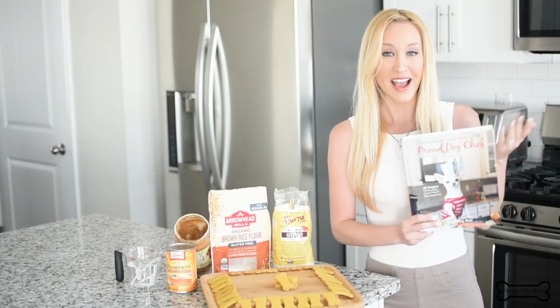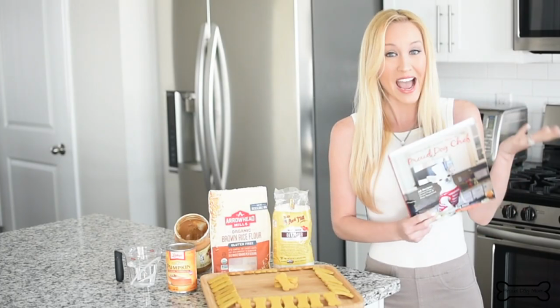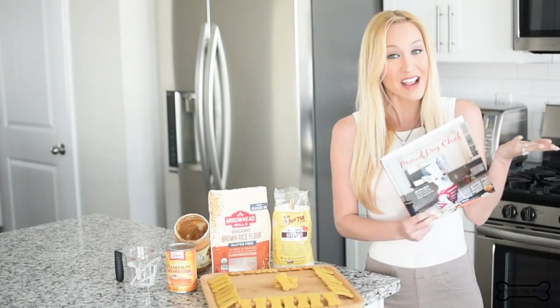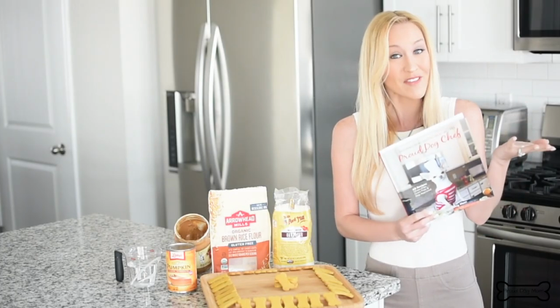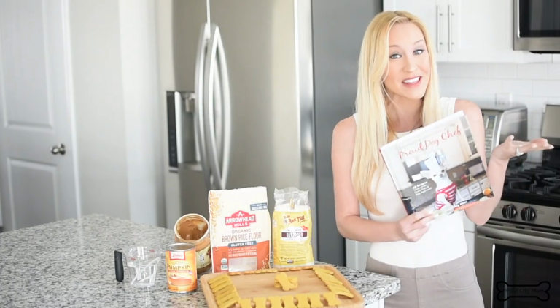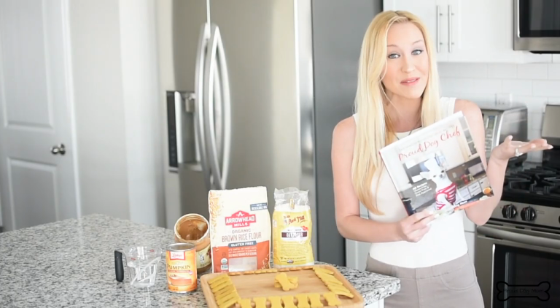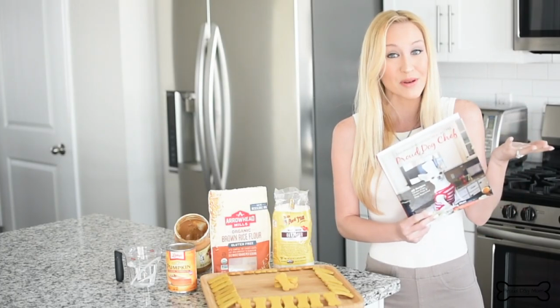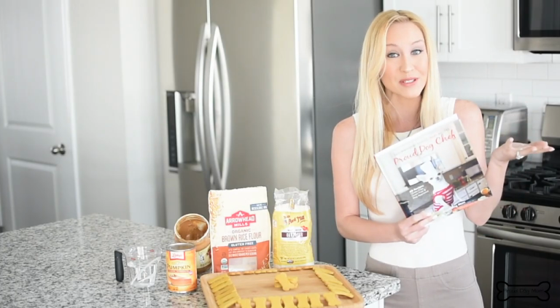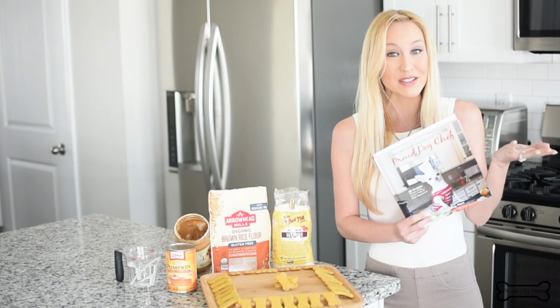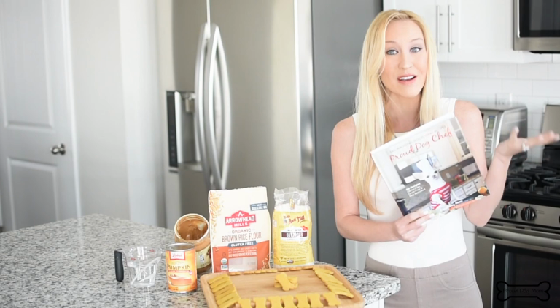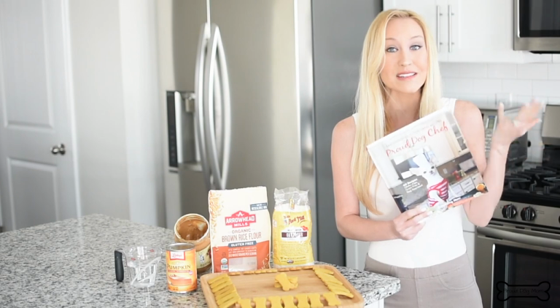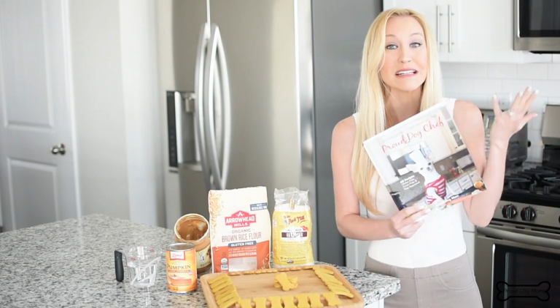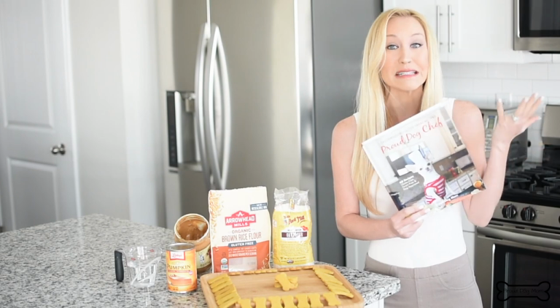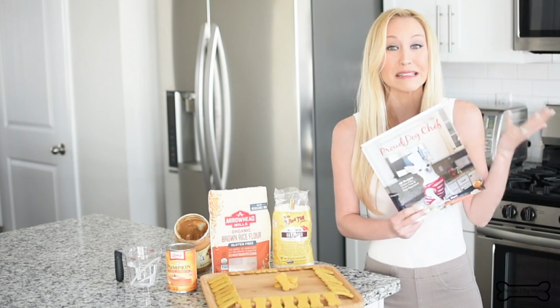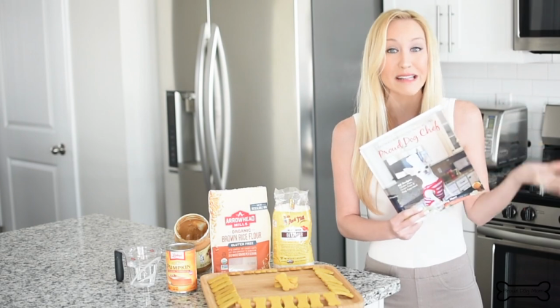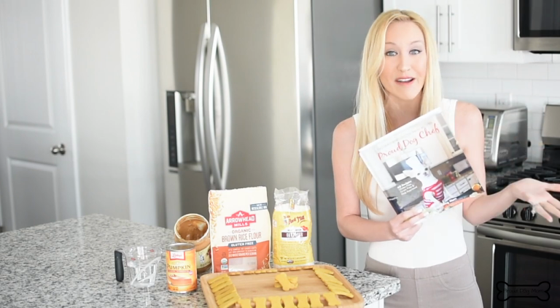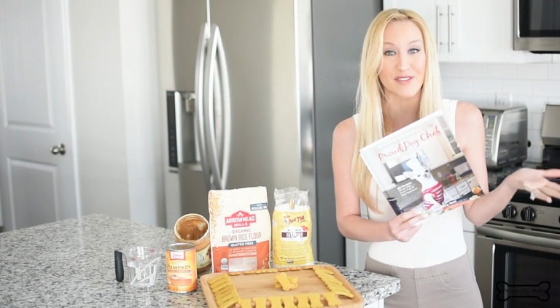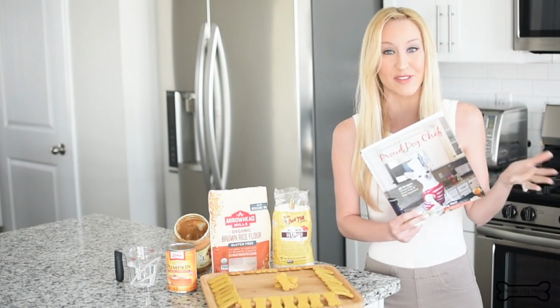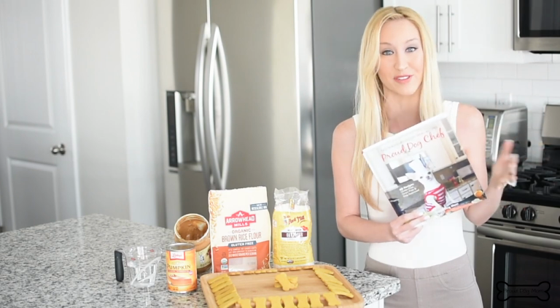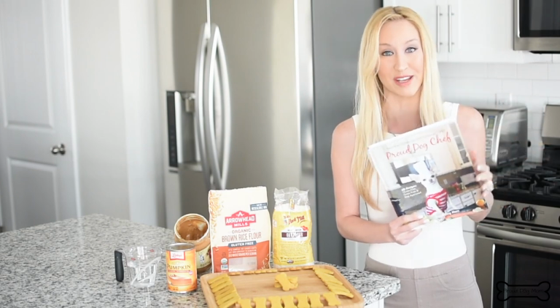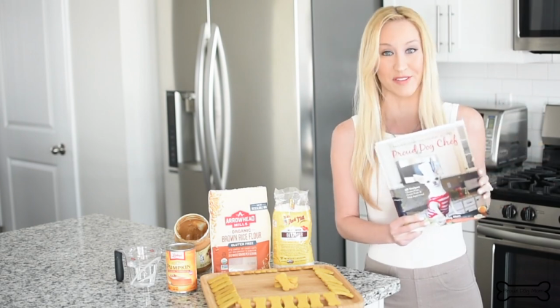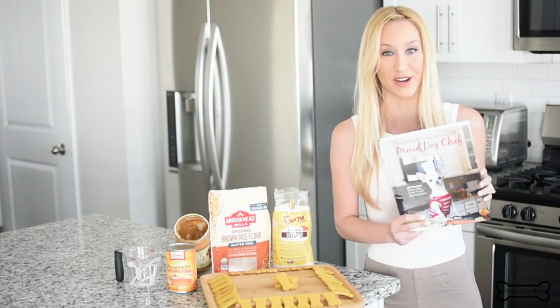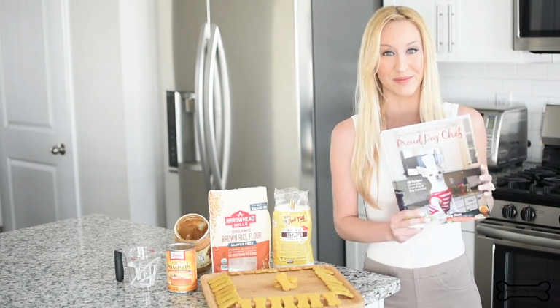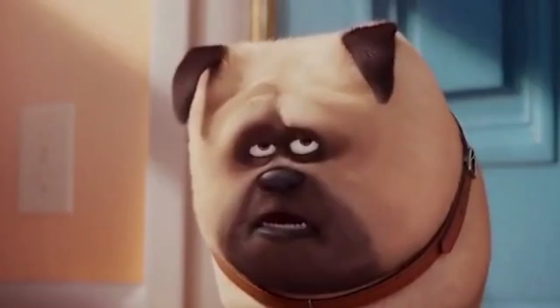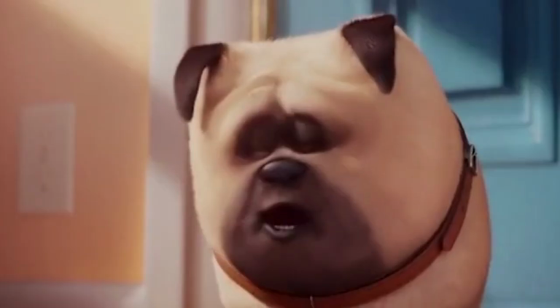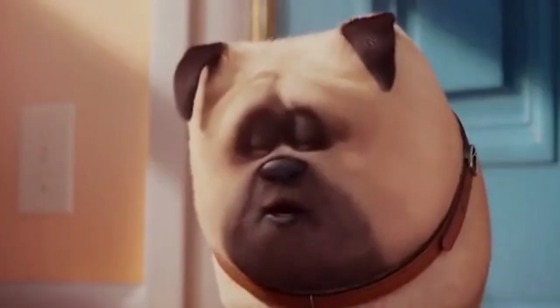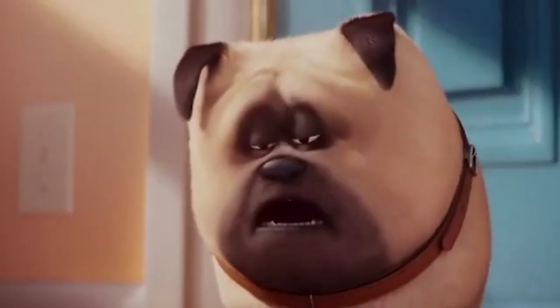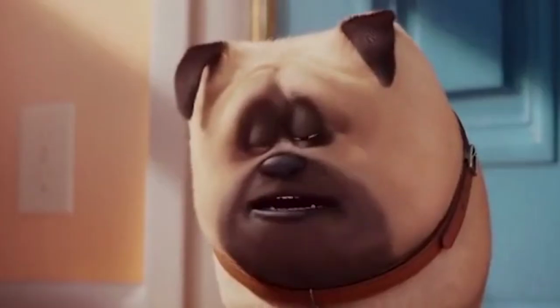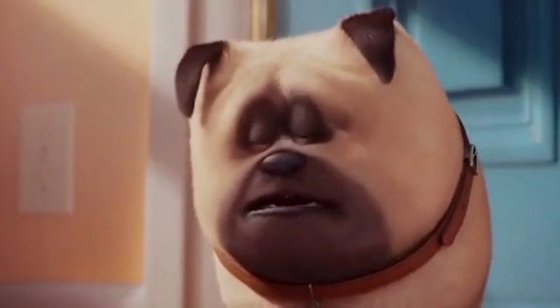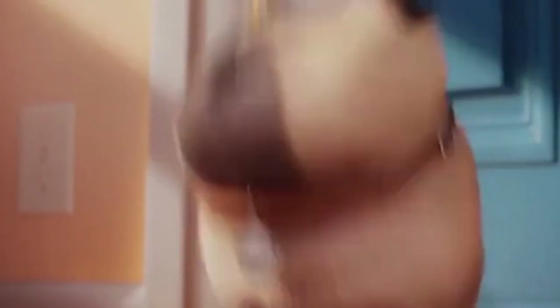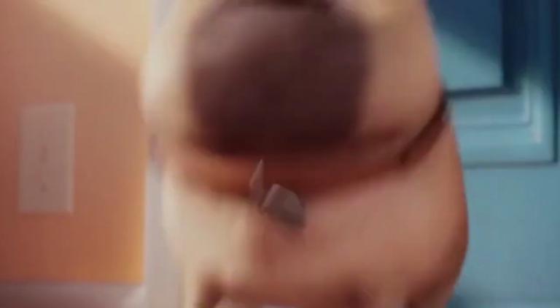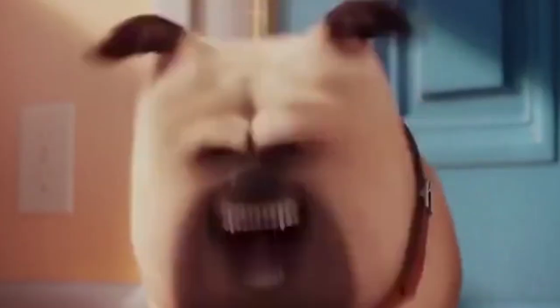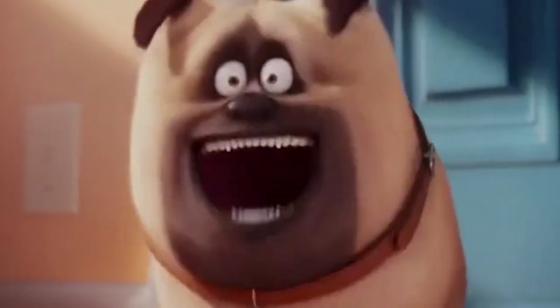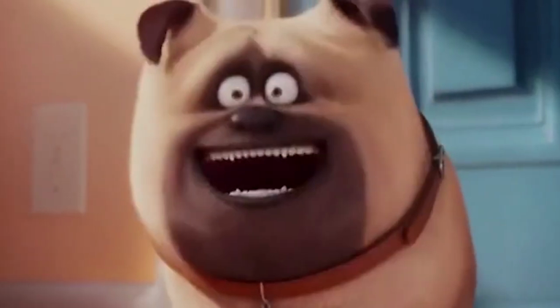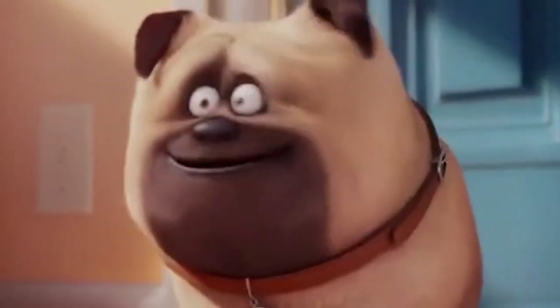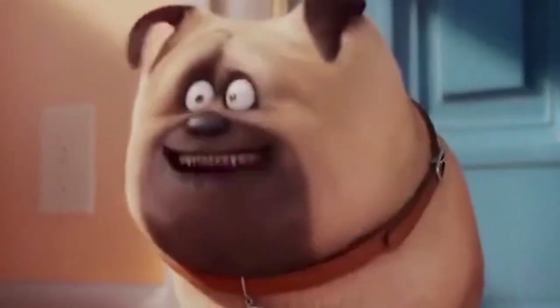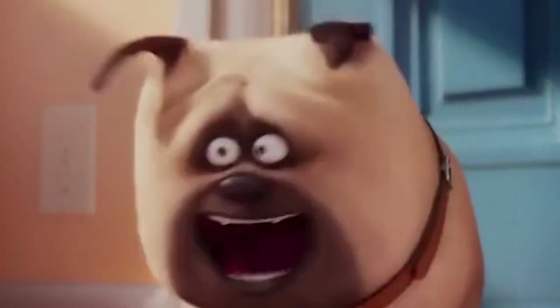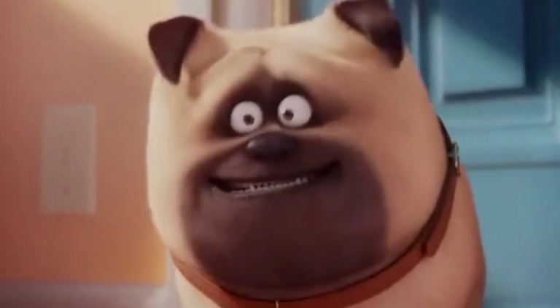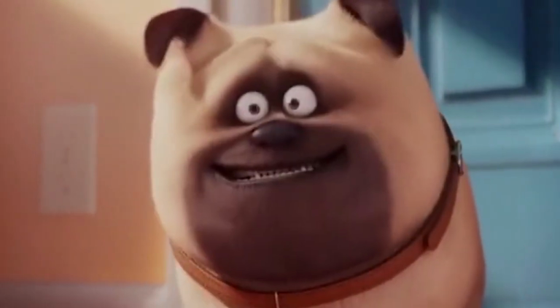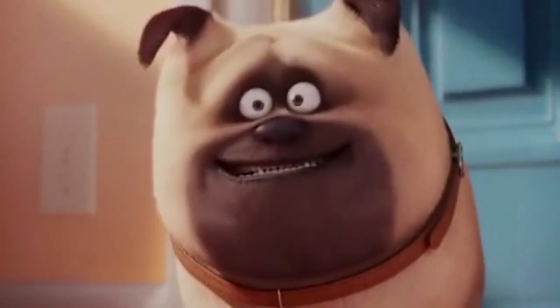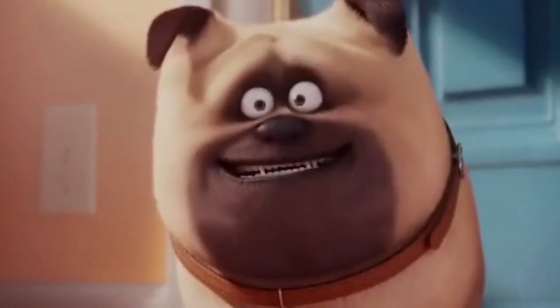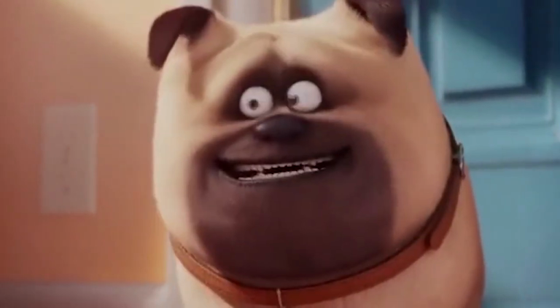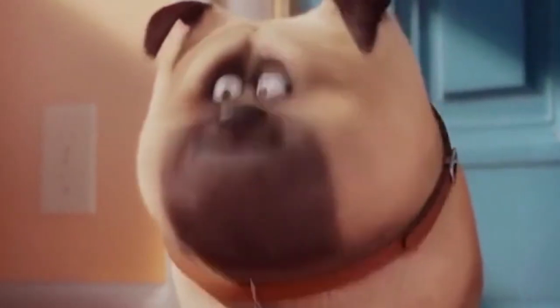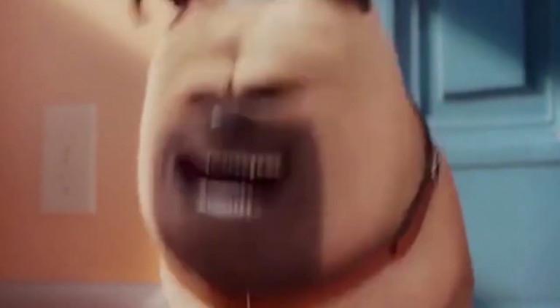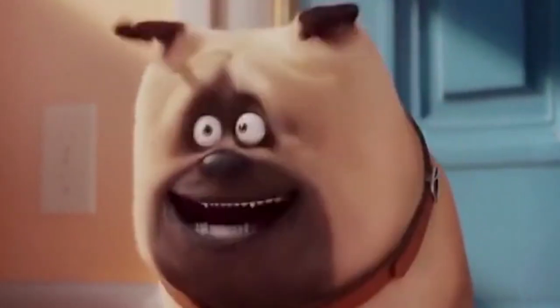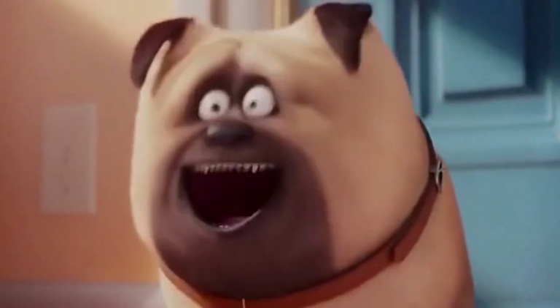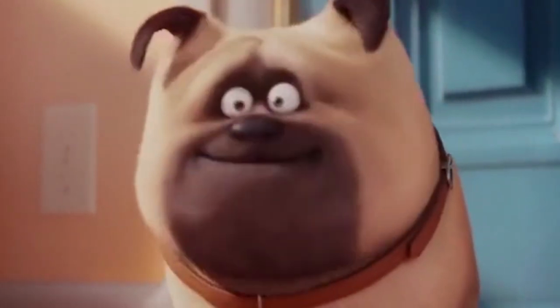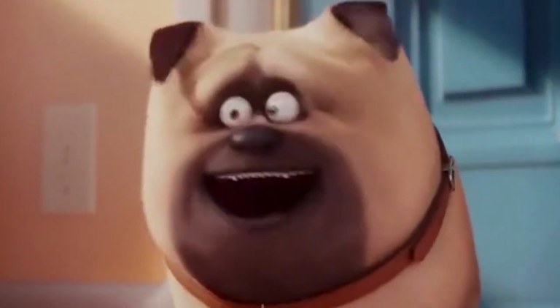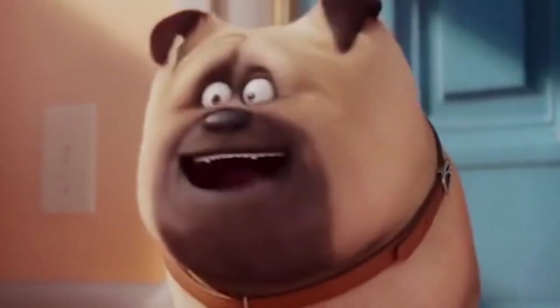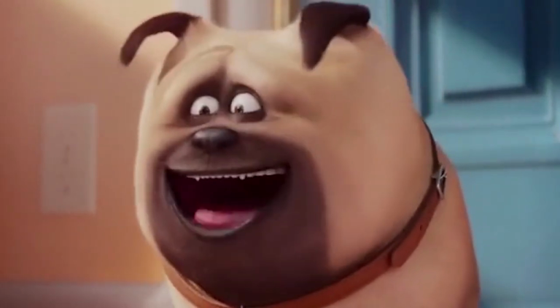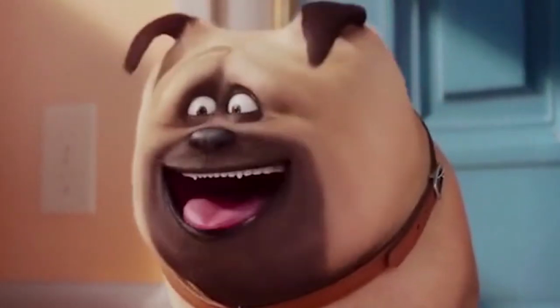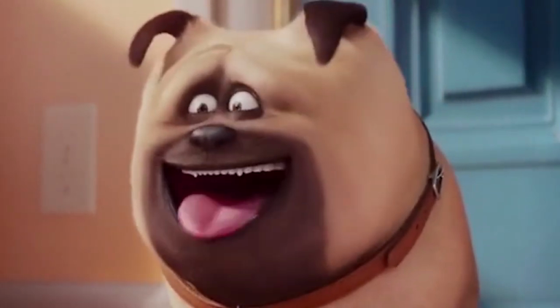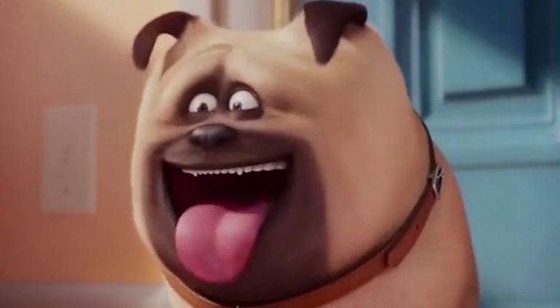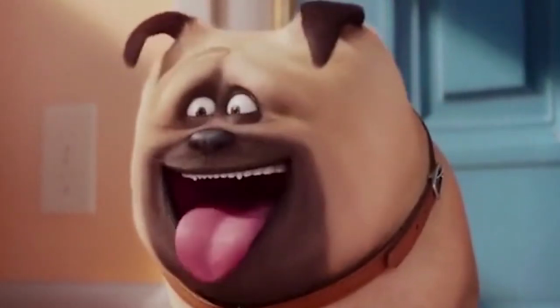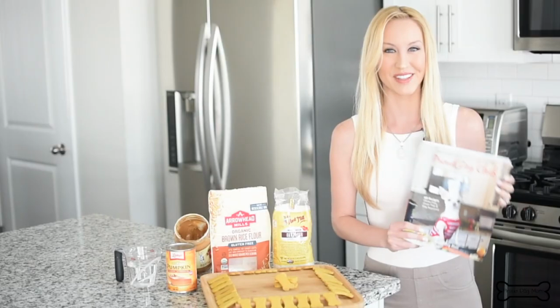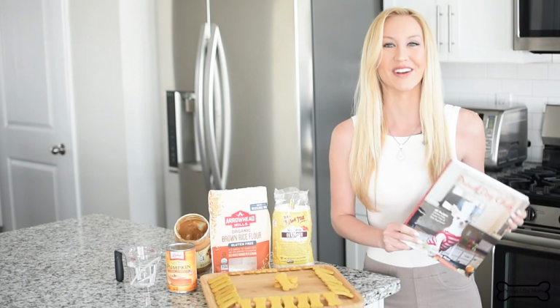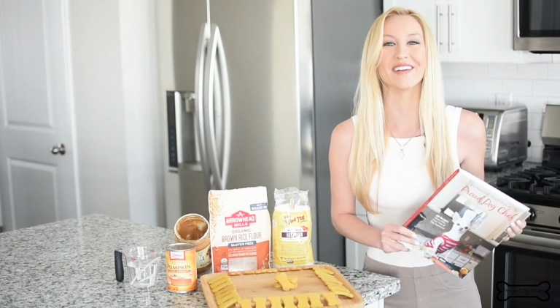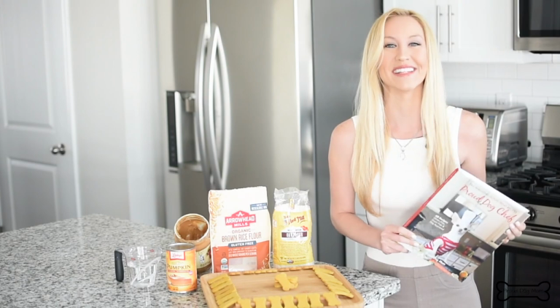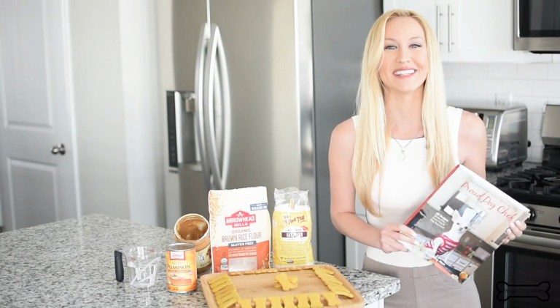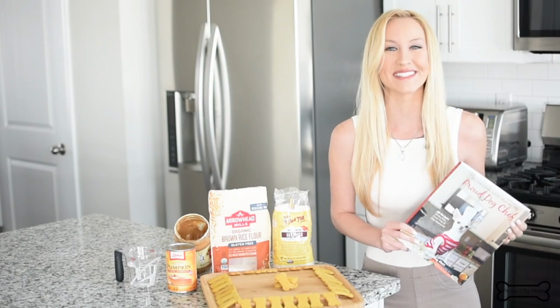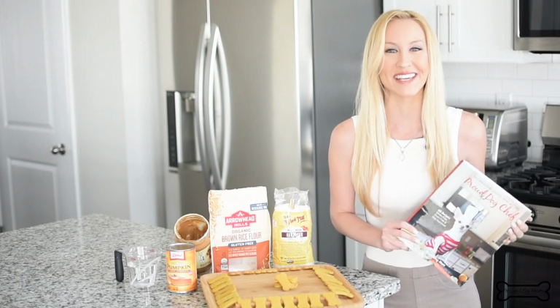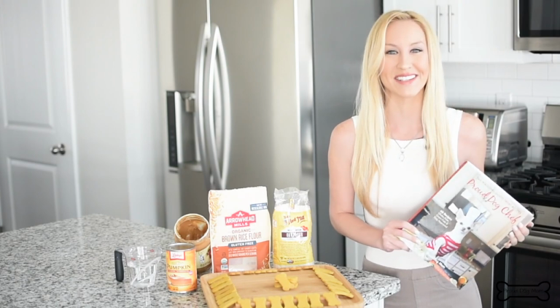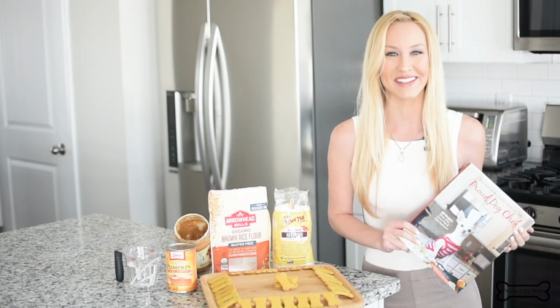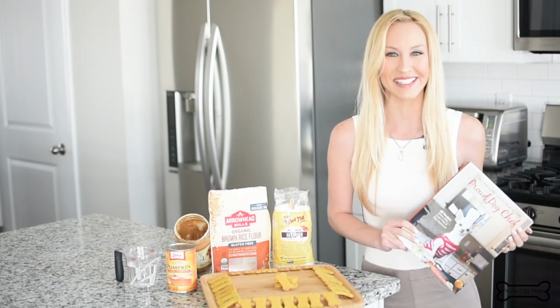I find that most dogs love the flavor — I mean, come on, it's peanut butter. All right, let's get cooking.